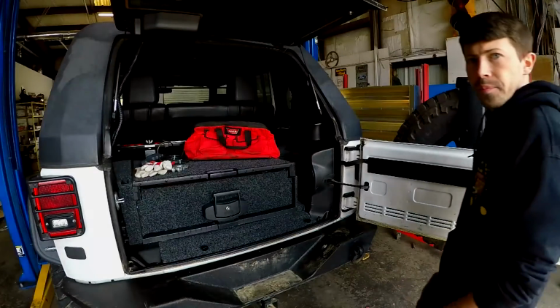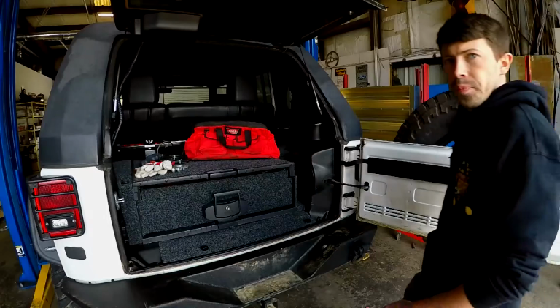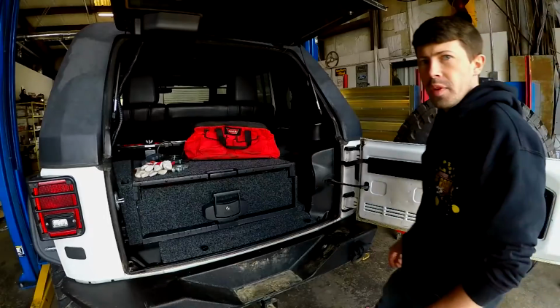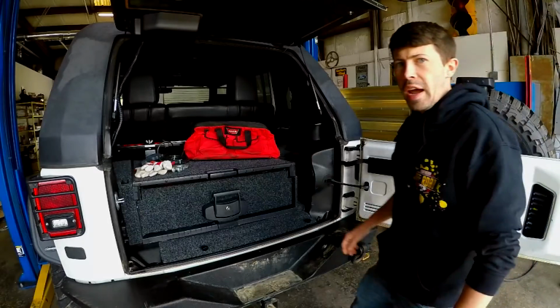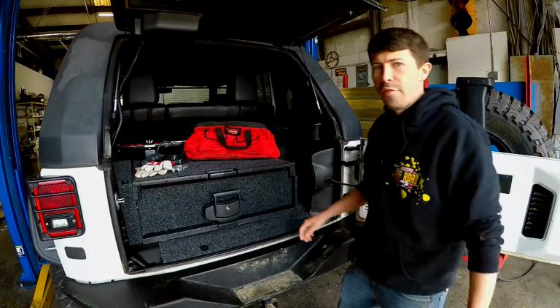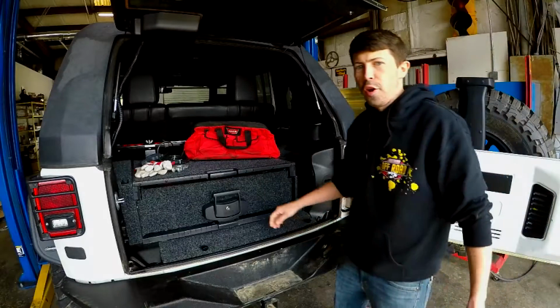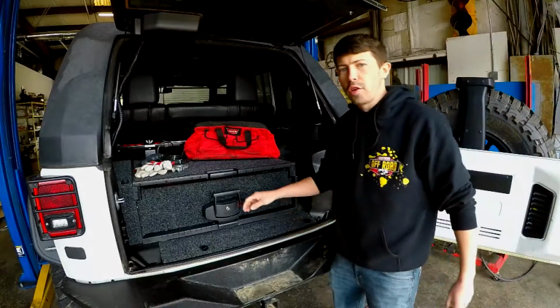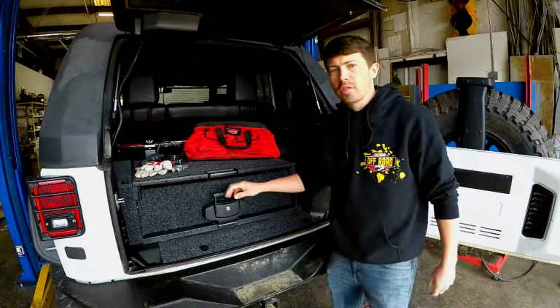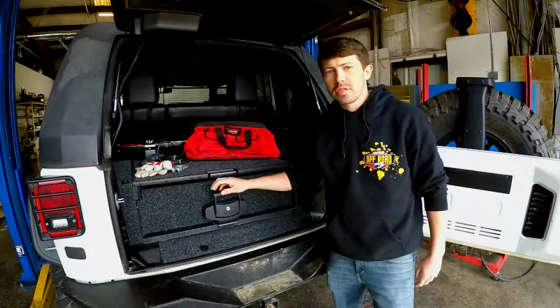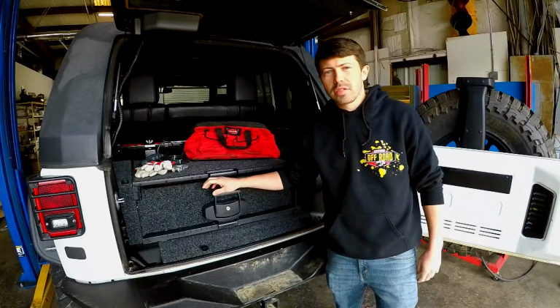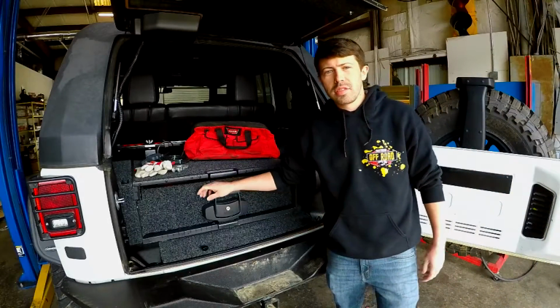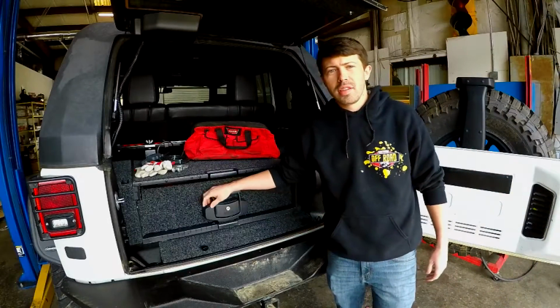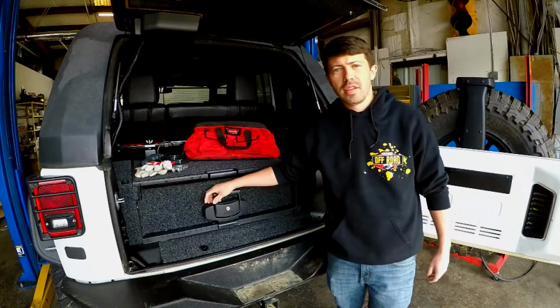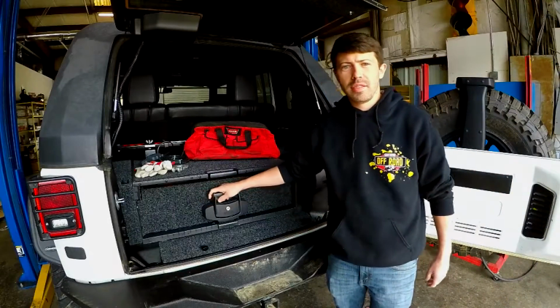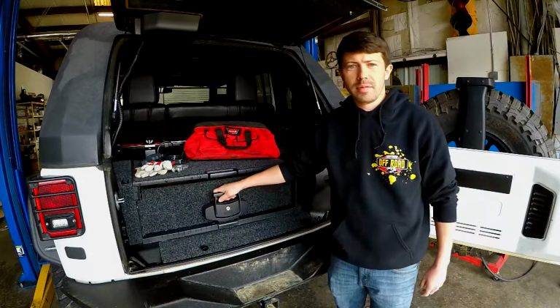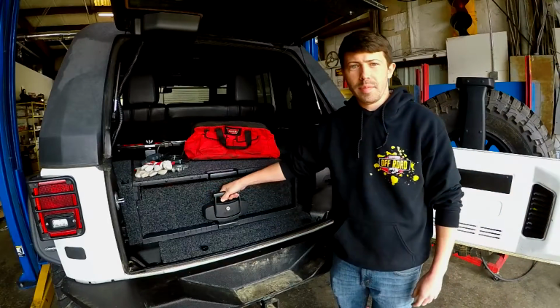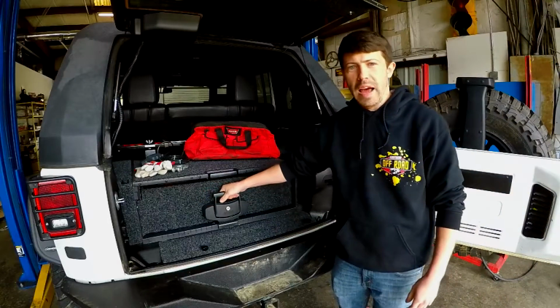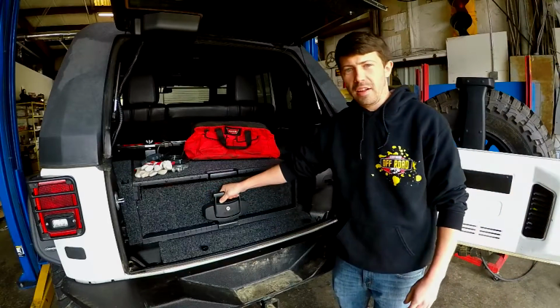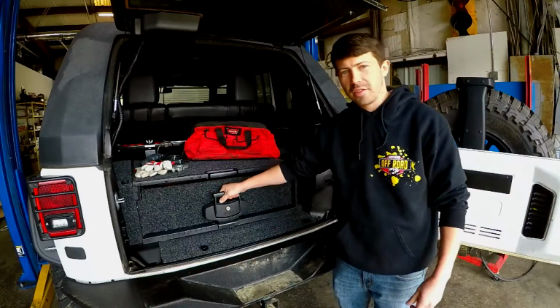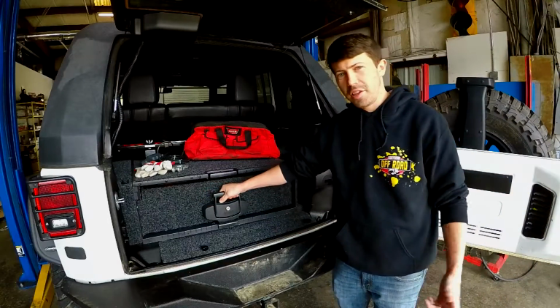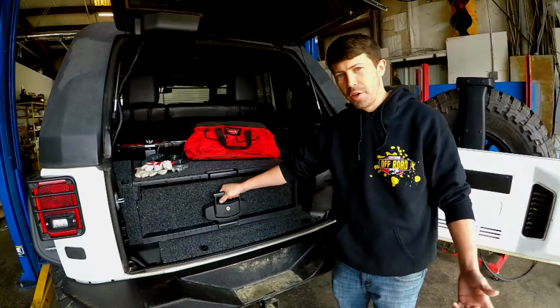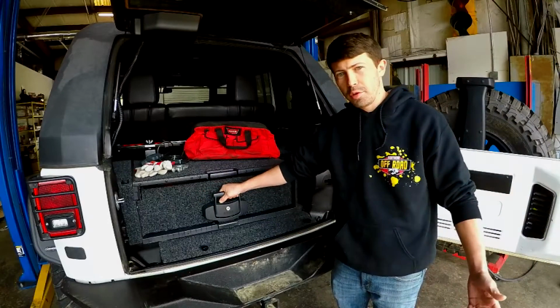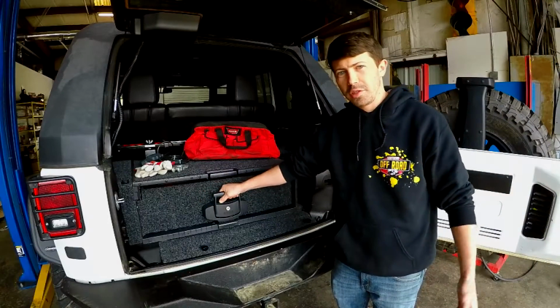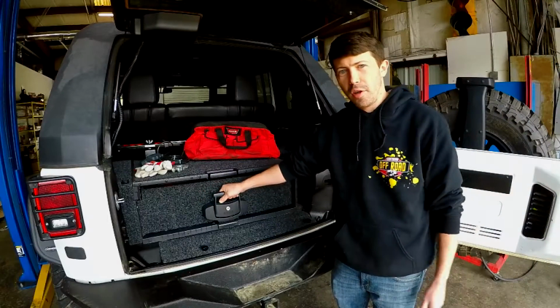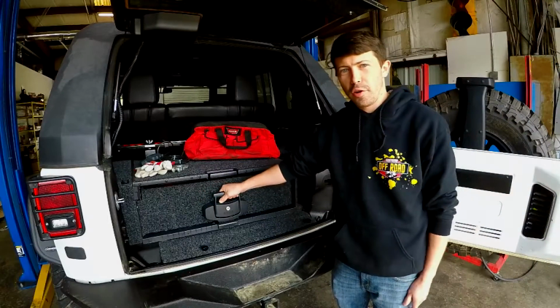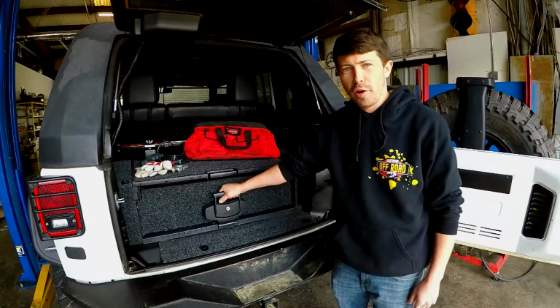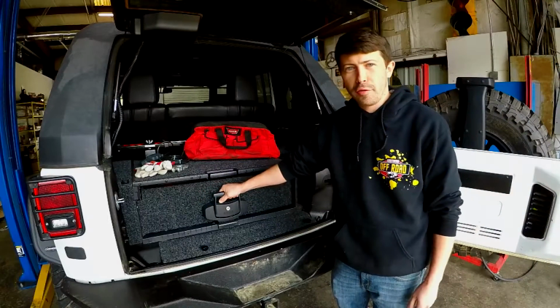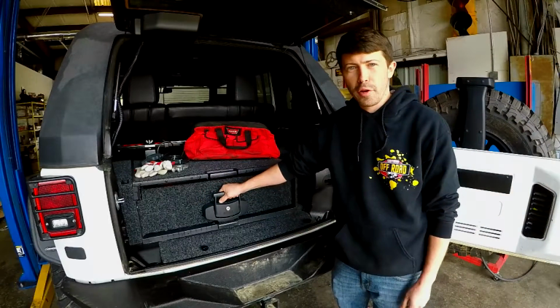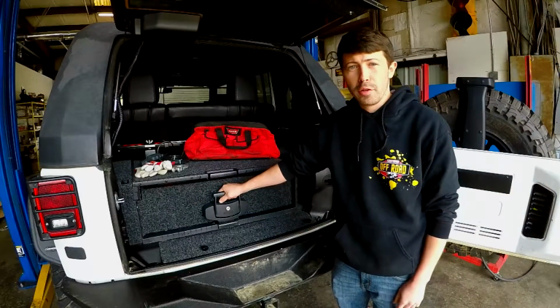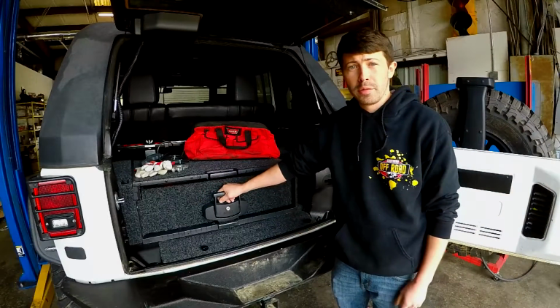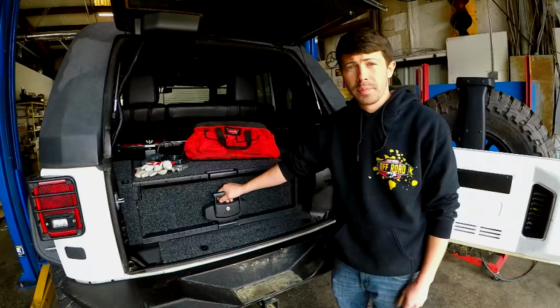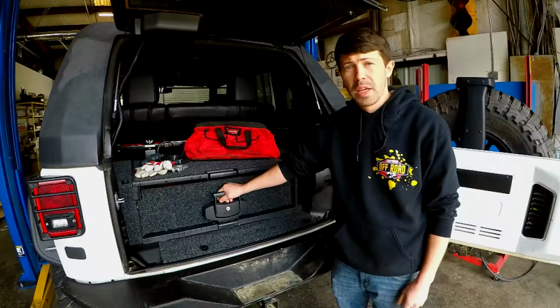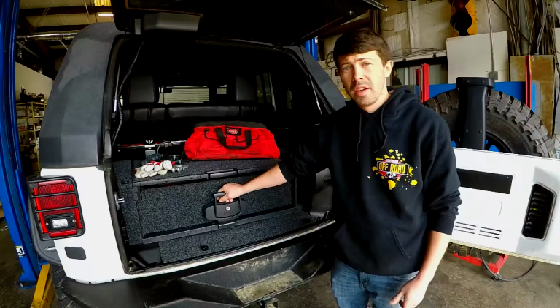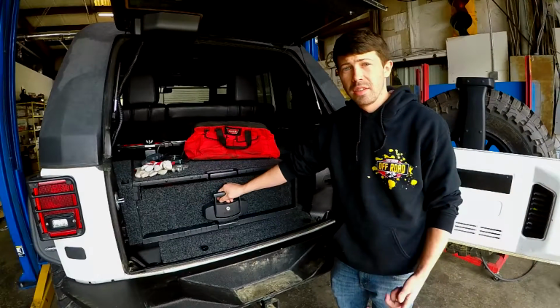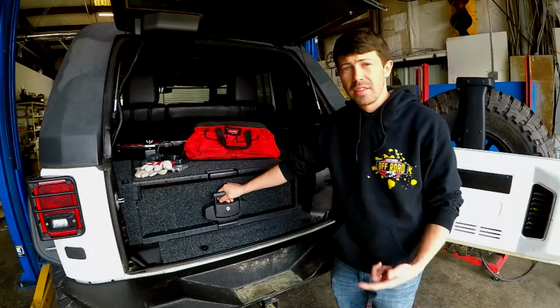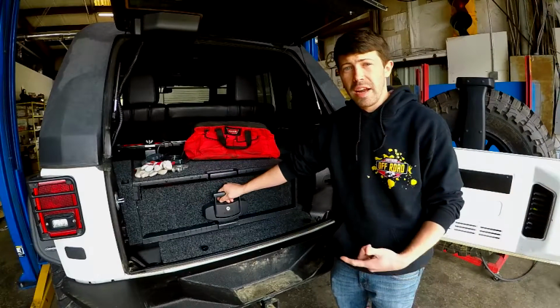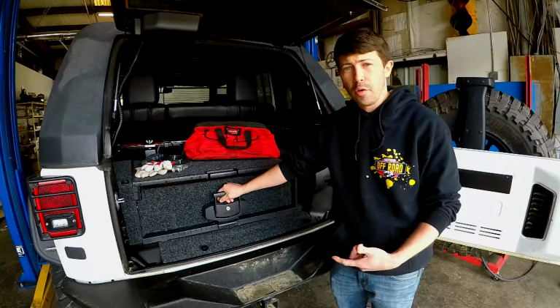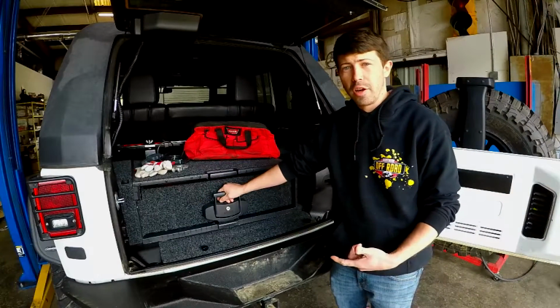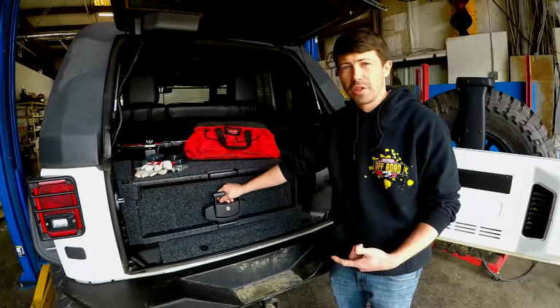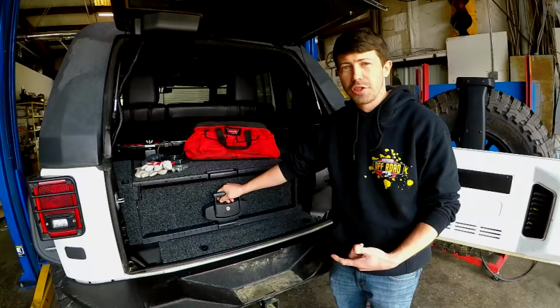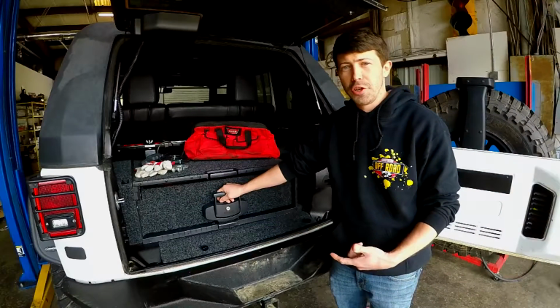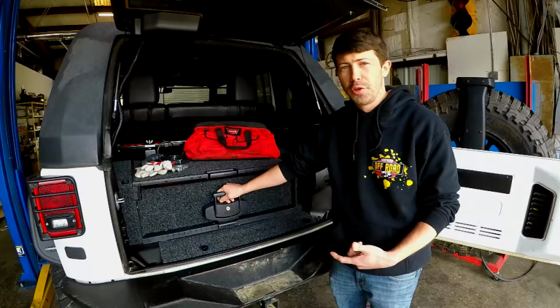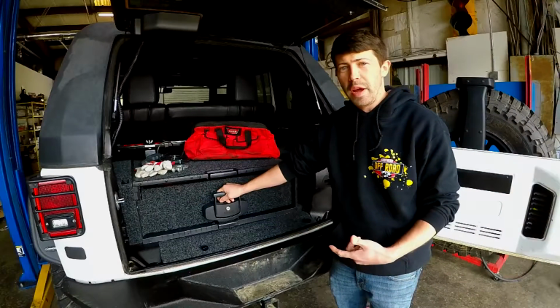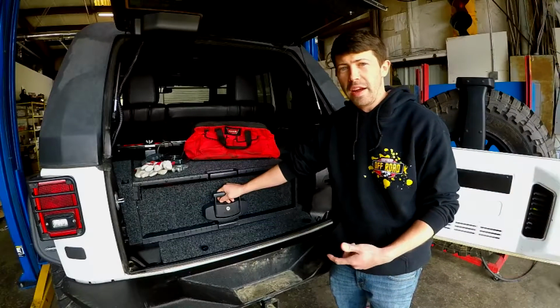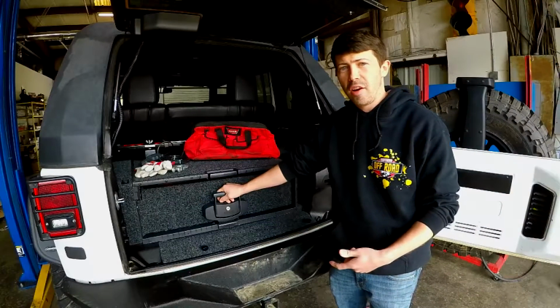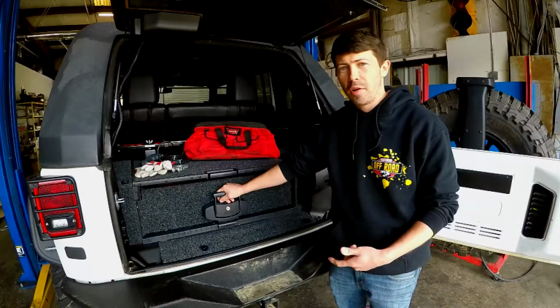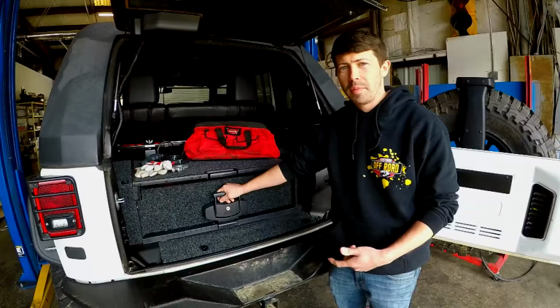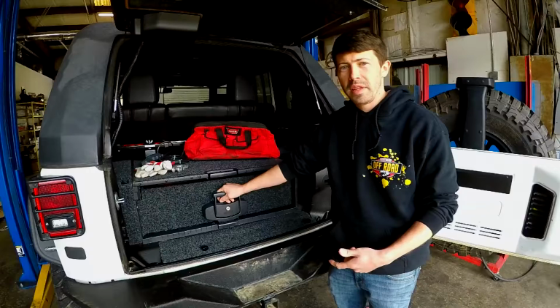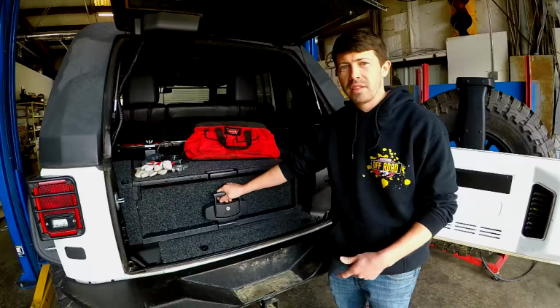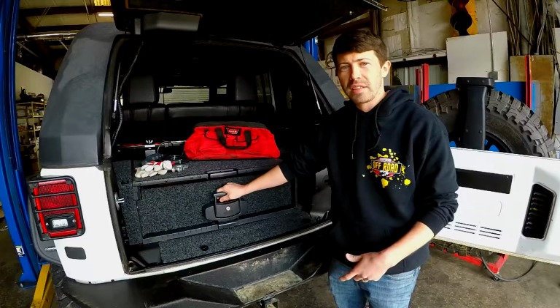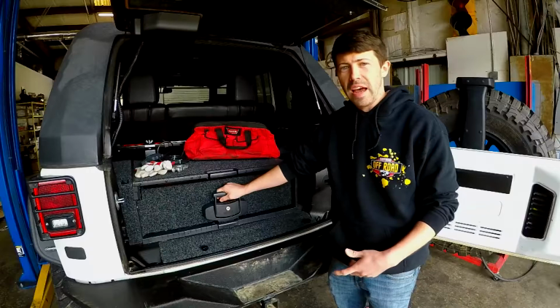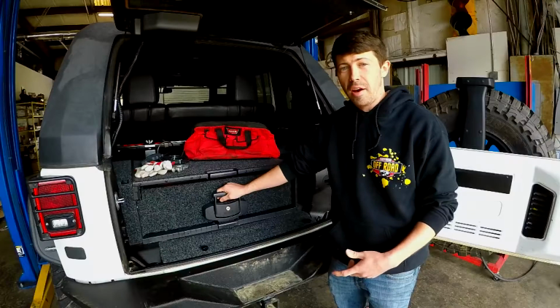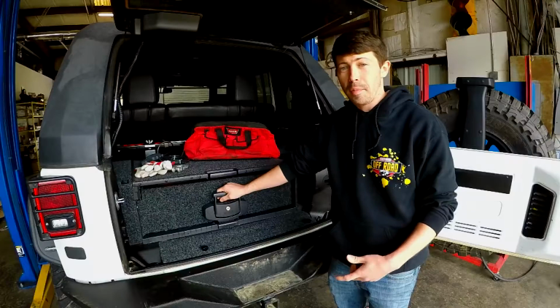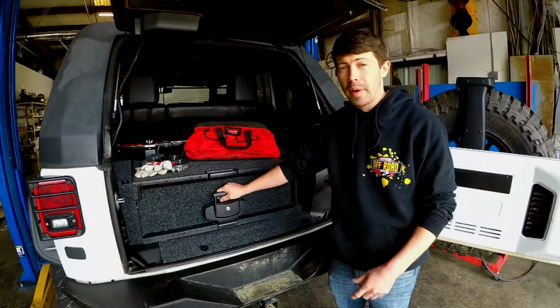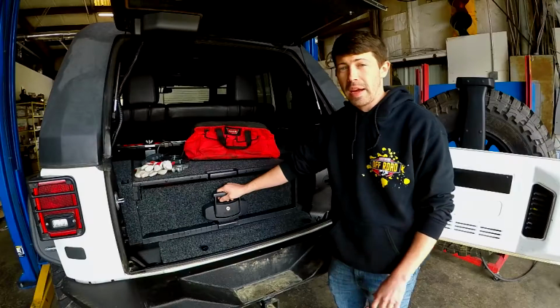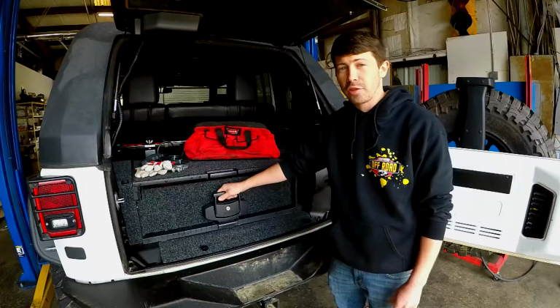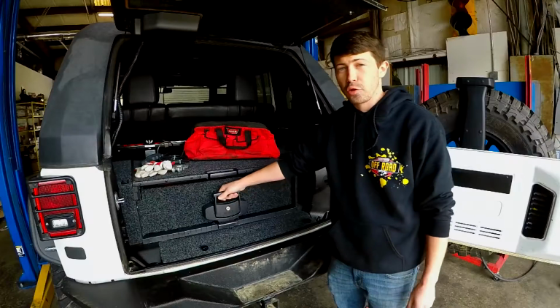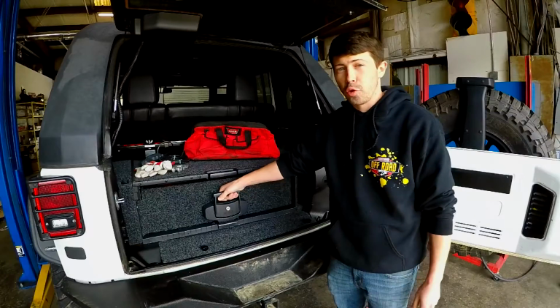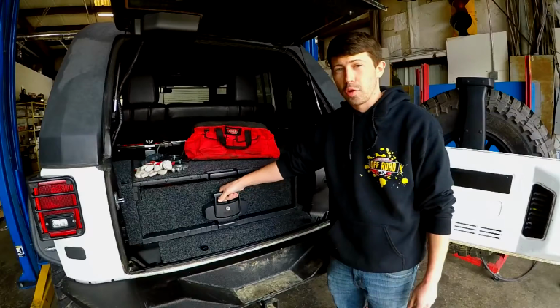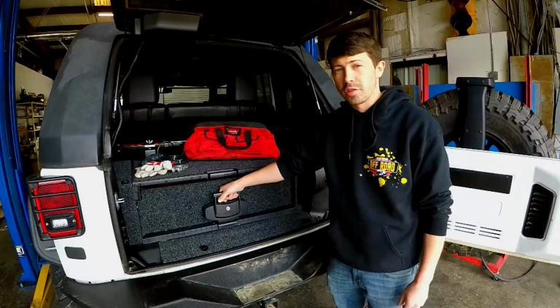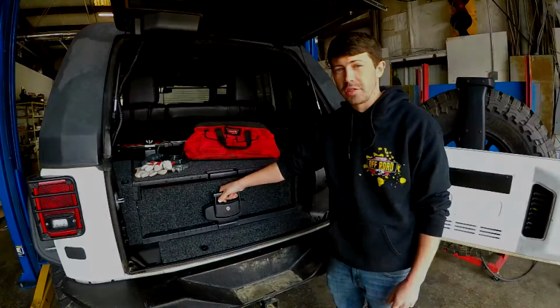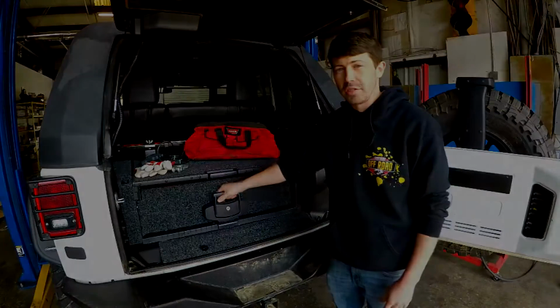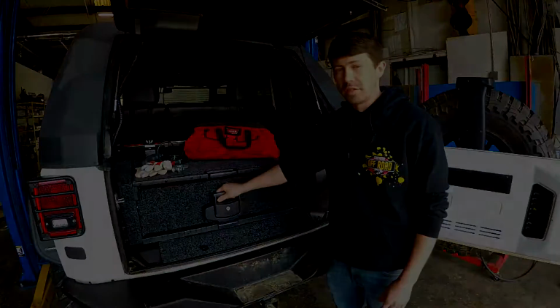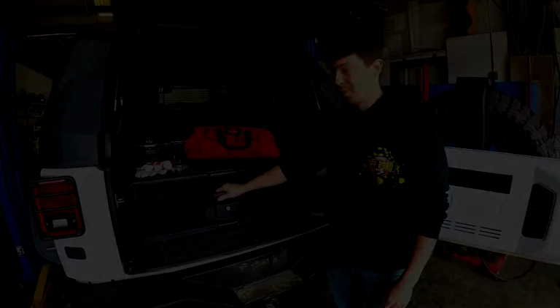Hey folks, Alex here with Southern Off-Road. Today we're going to show you ARB's Outback Drawer System.